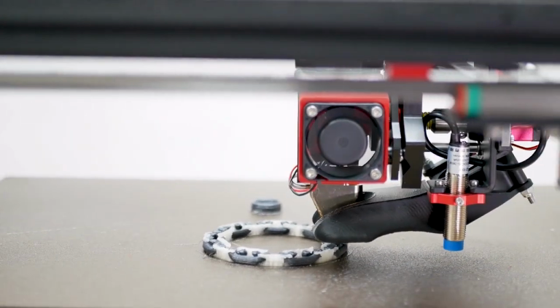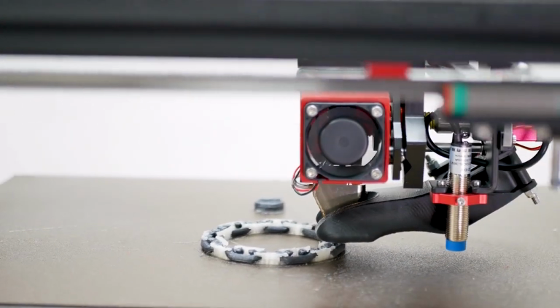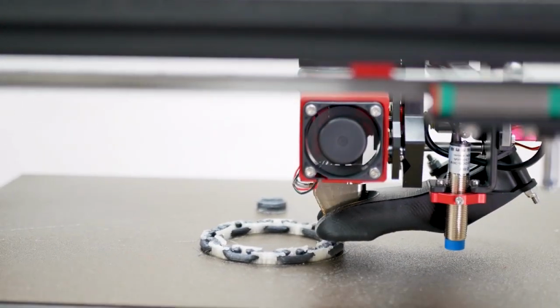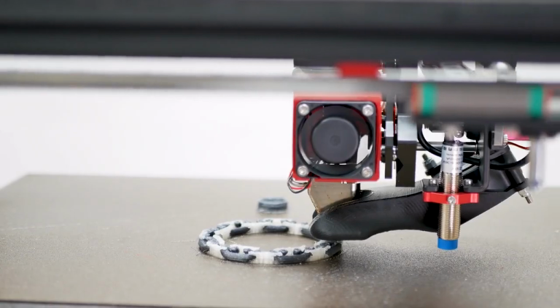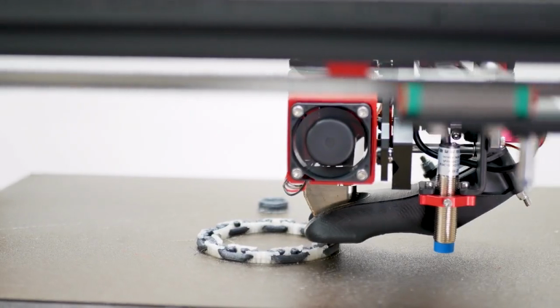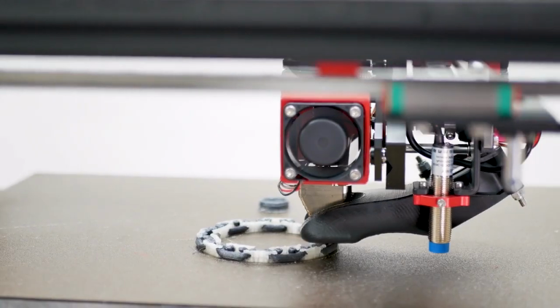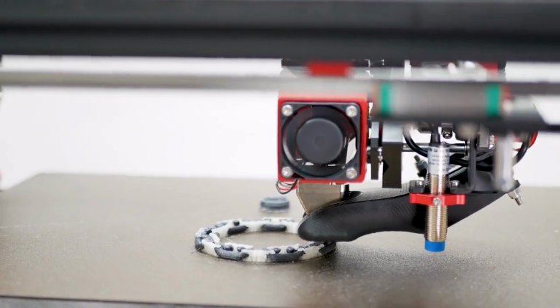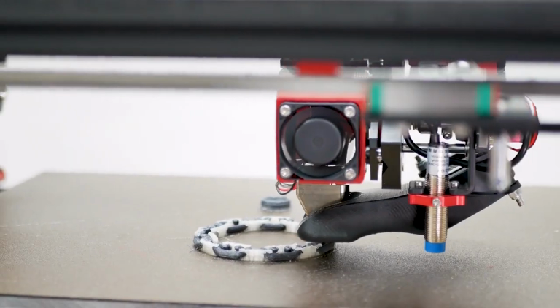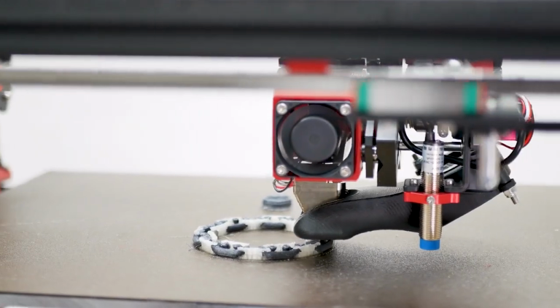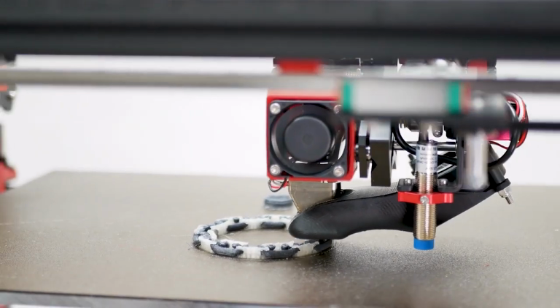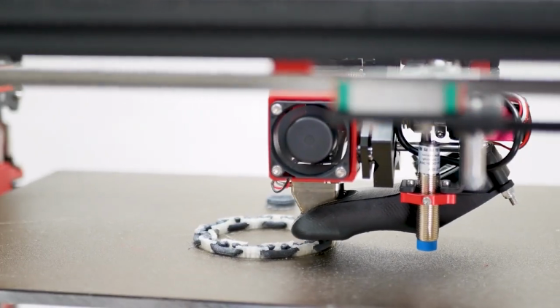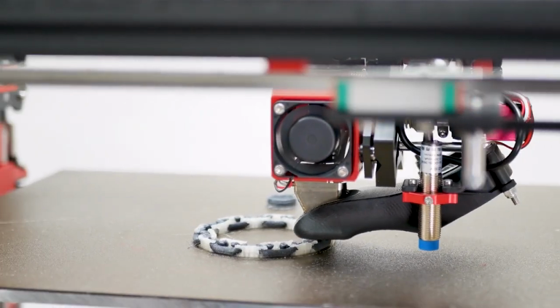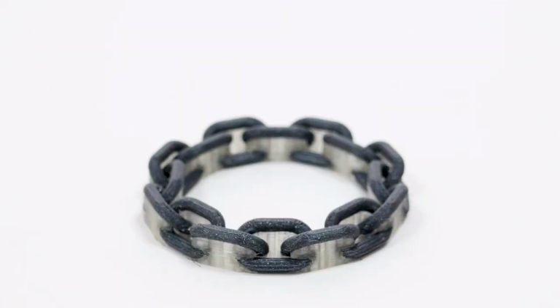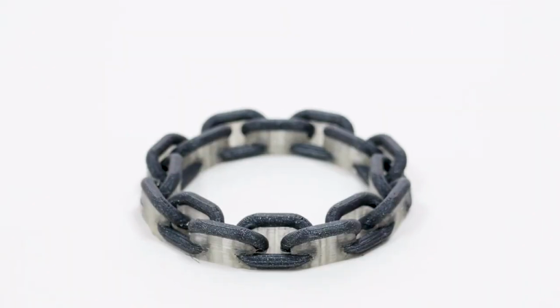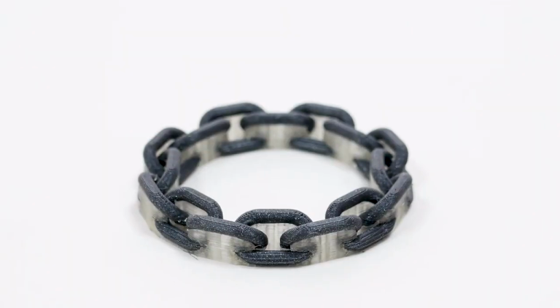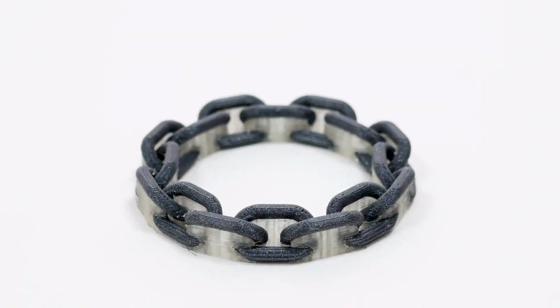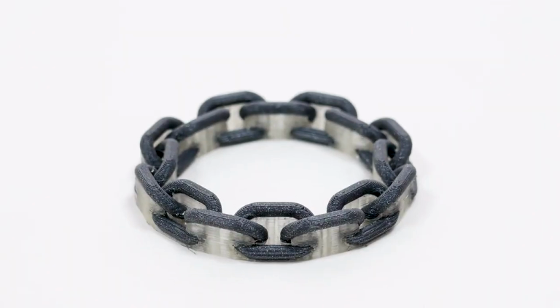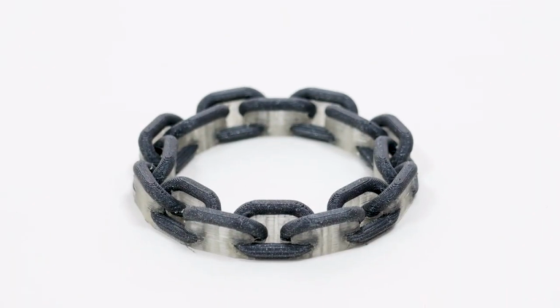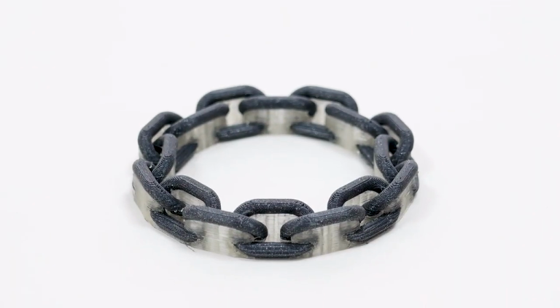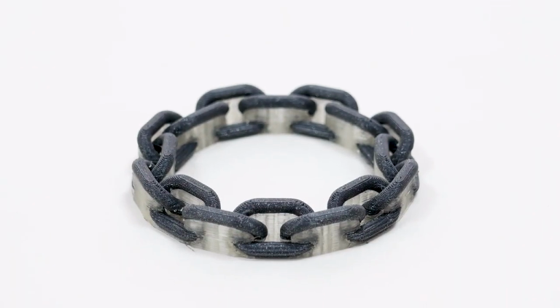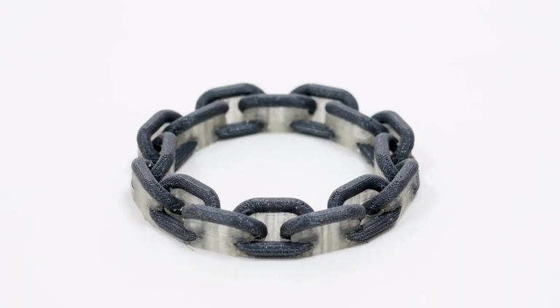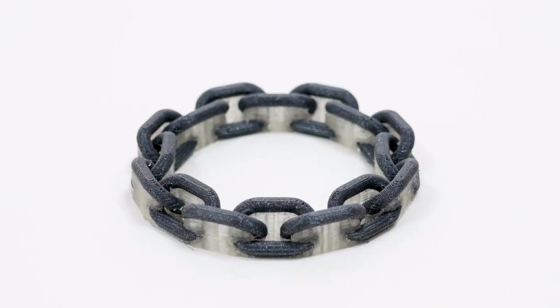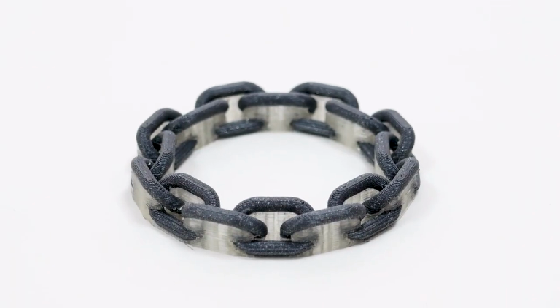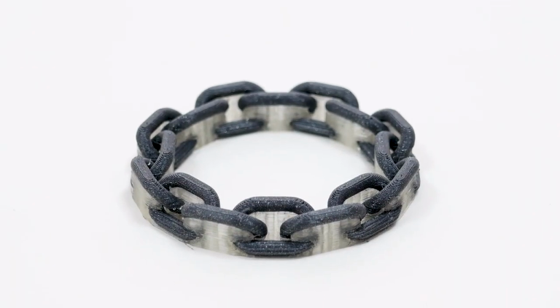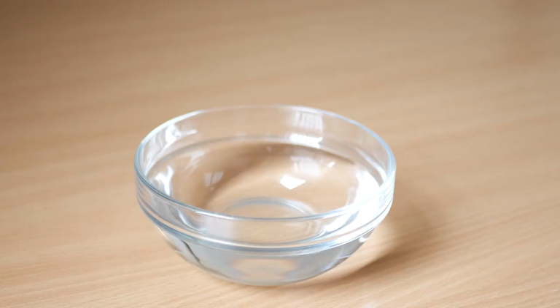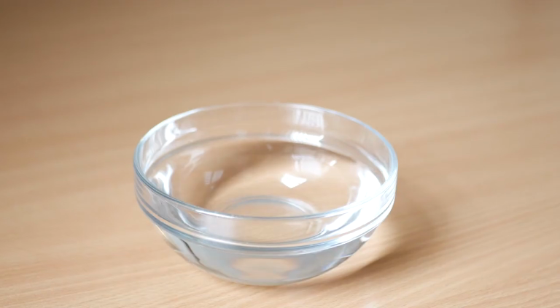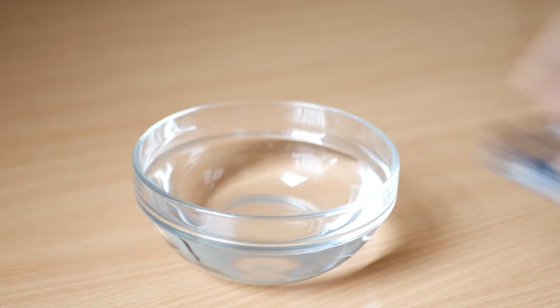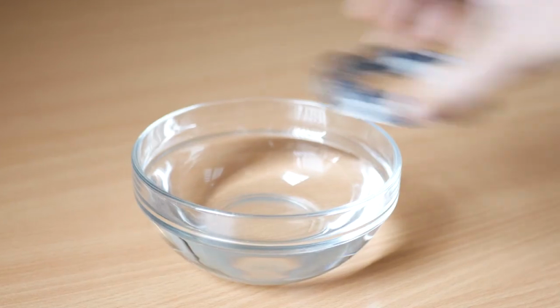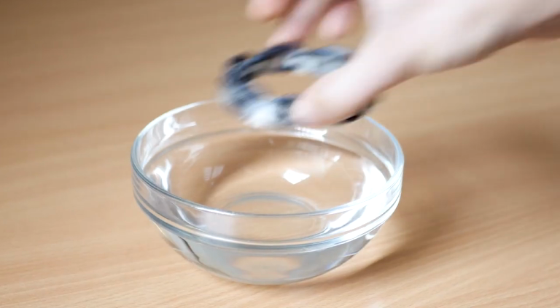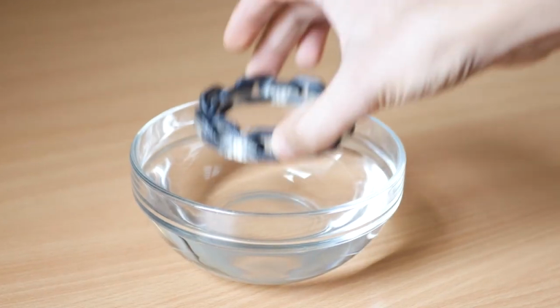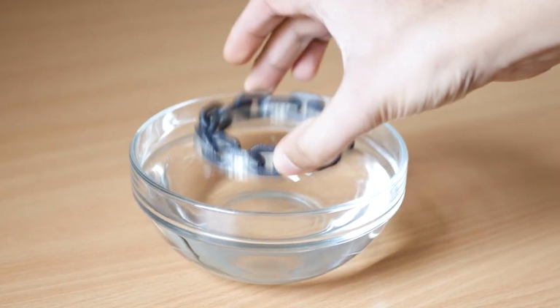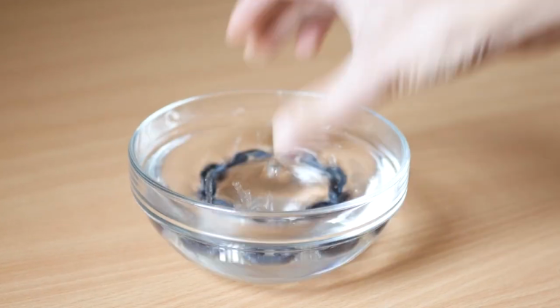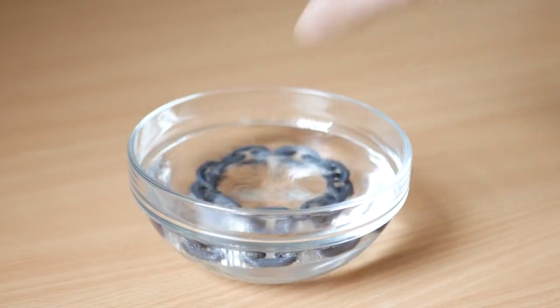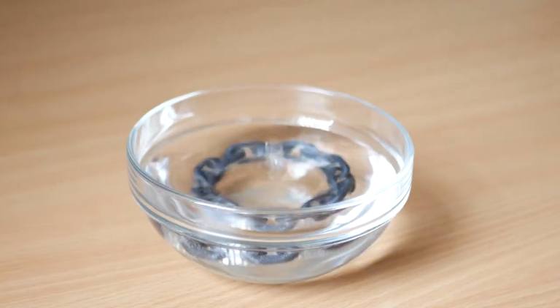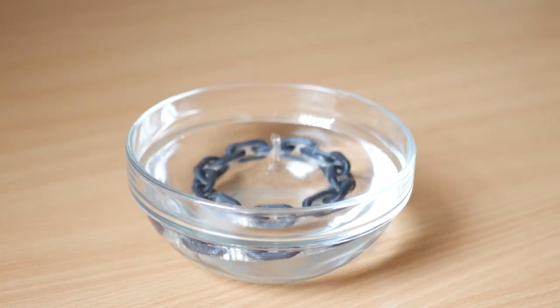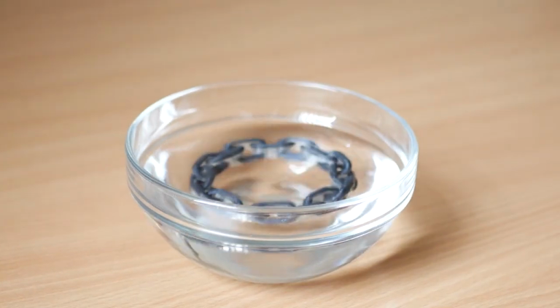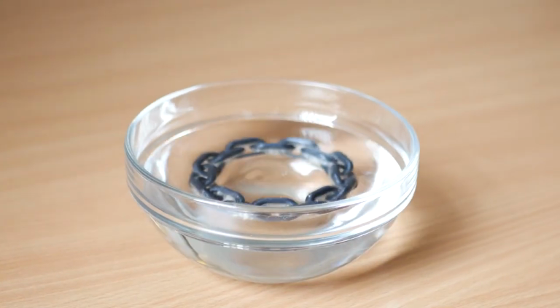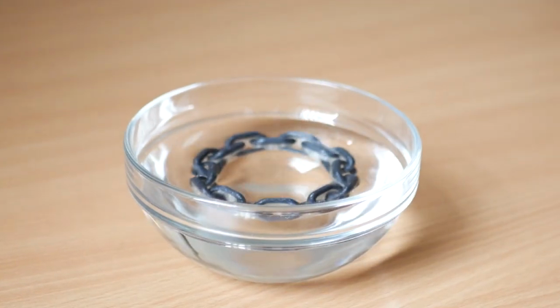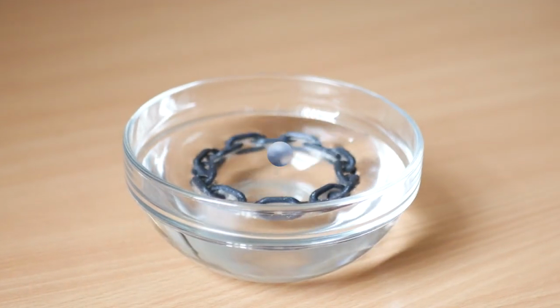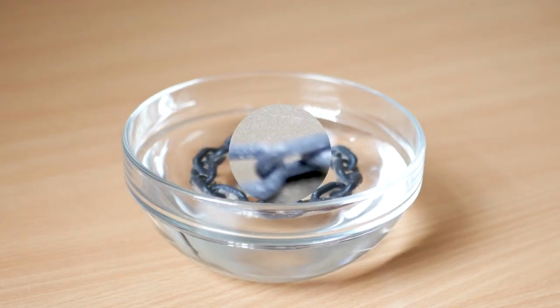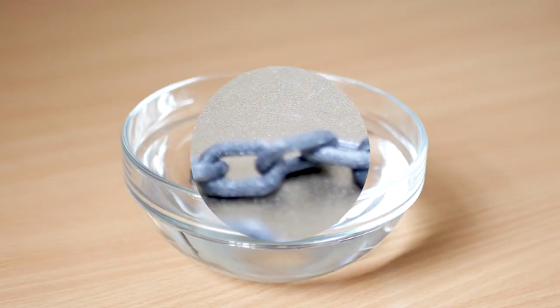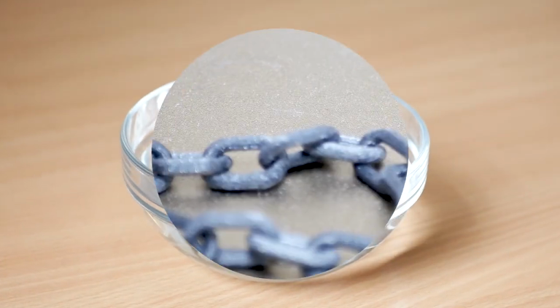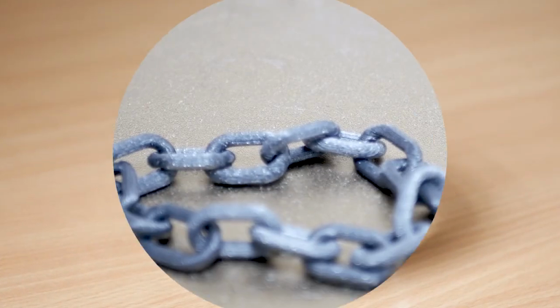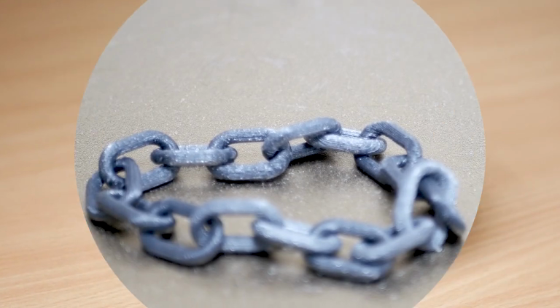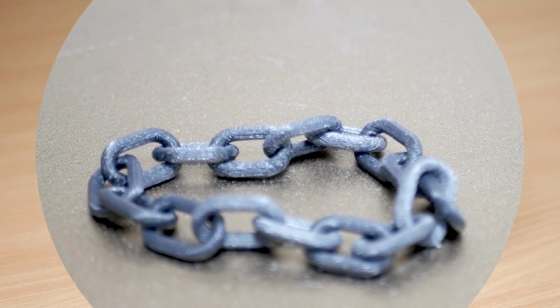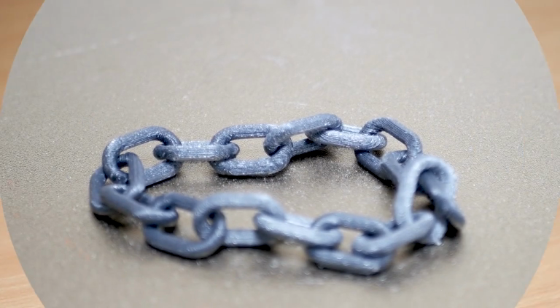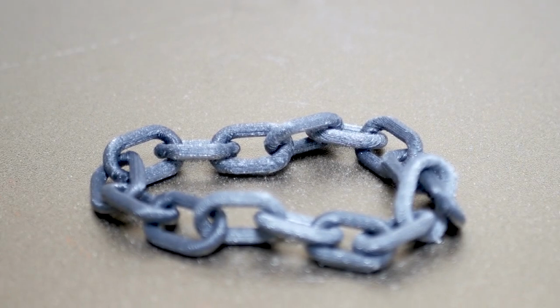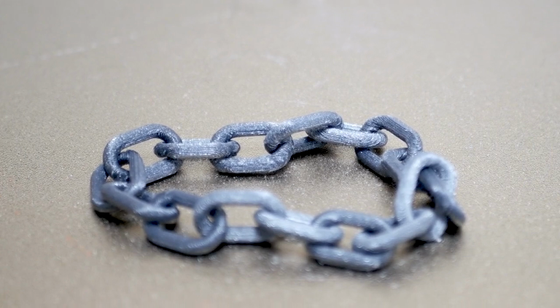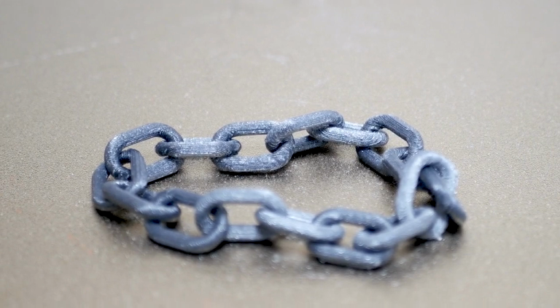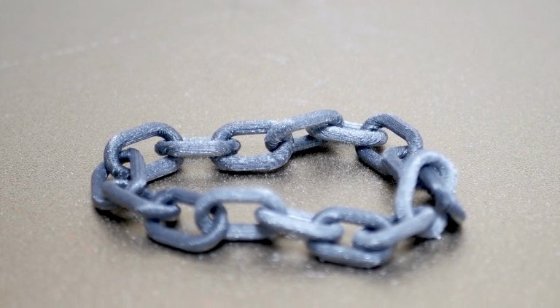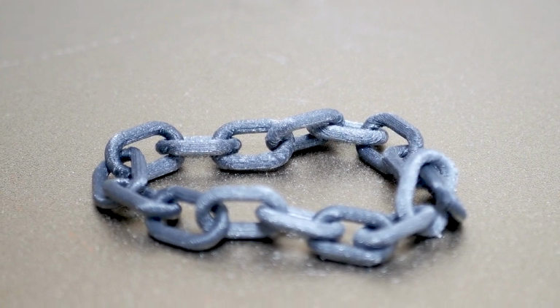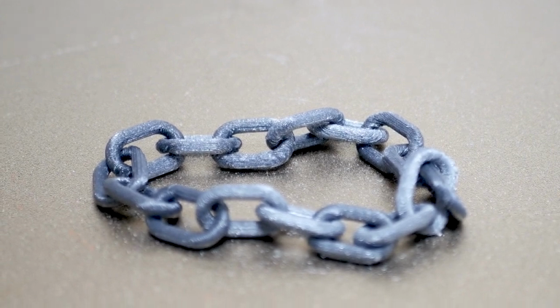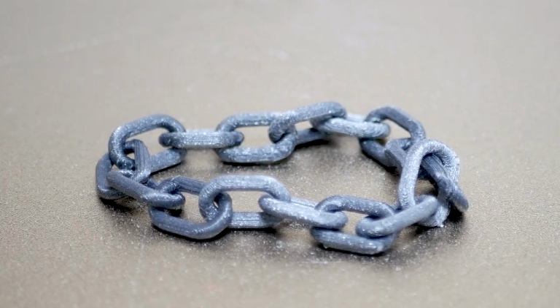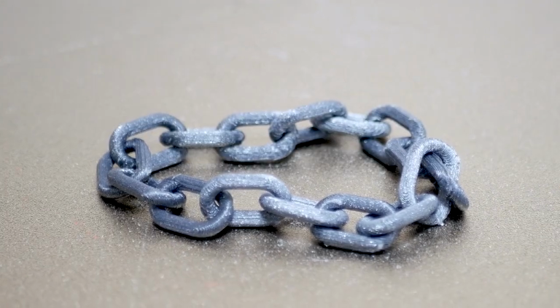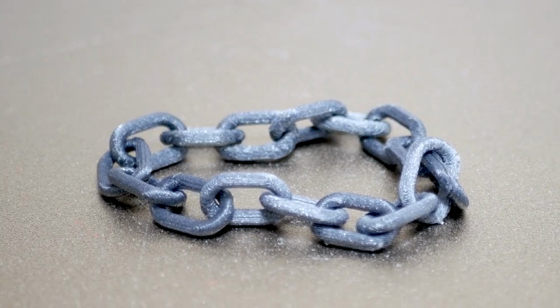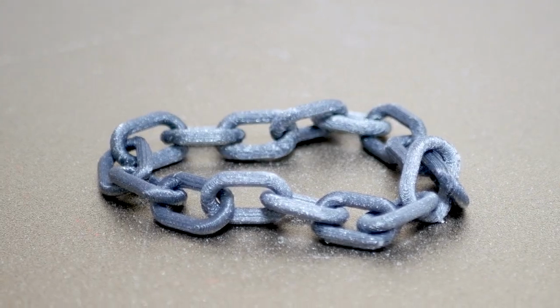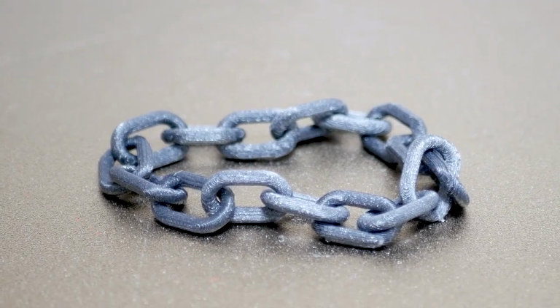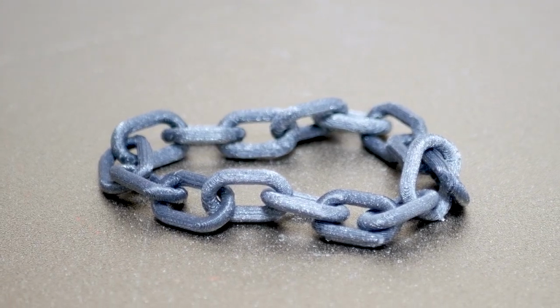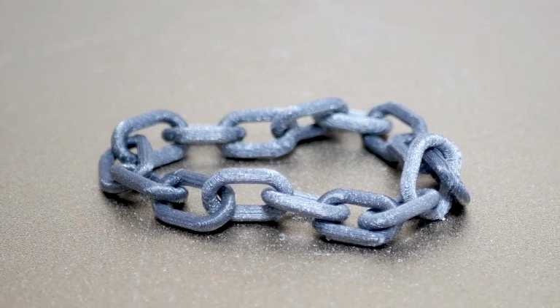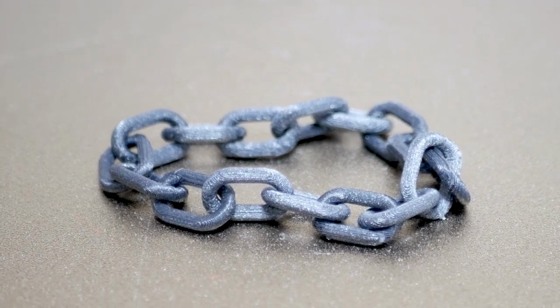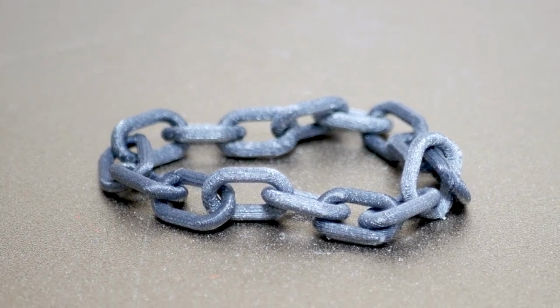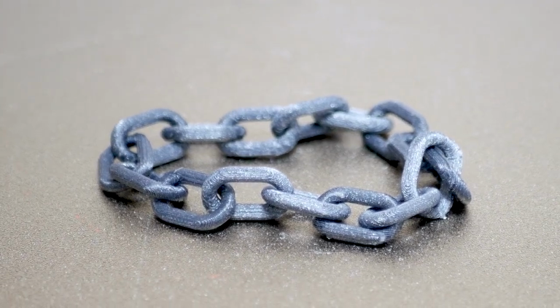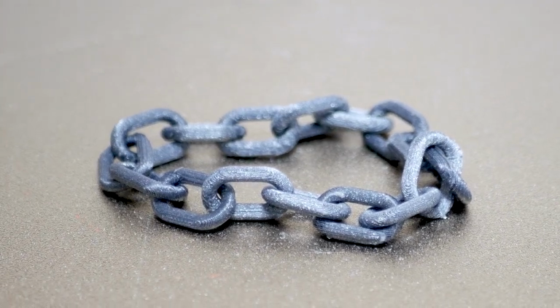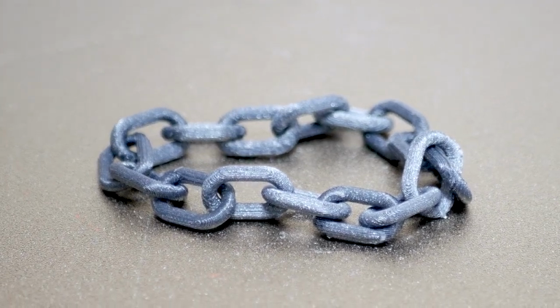Print supports in PVA and then dissolve in water to leave behind impossible objects such as this chain.